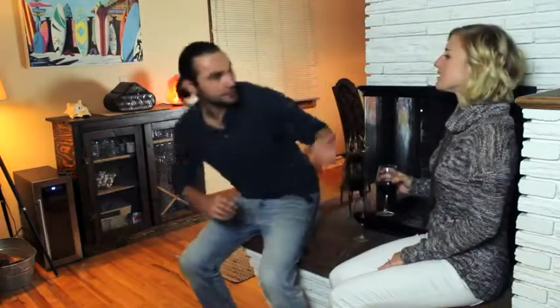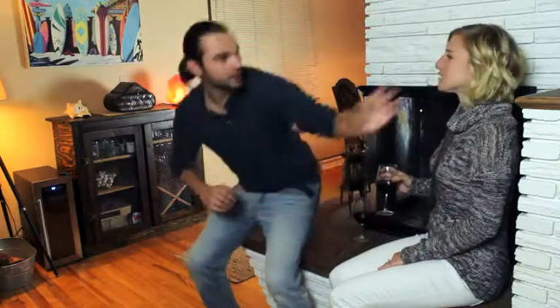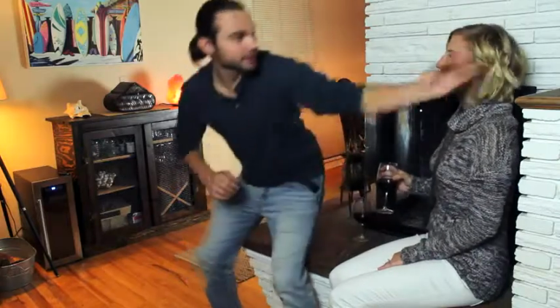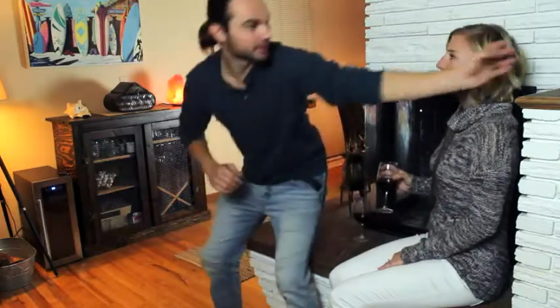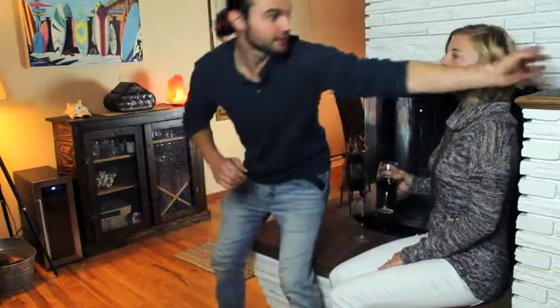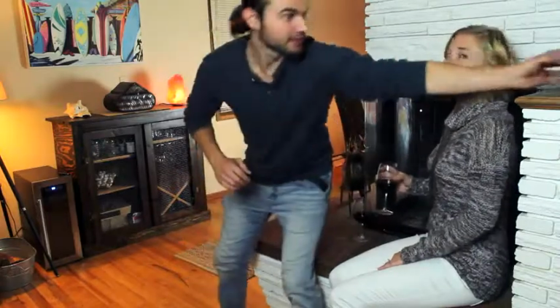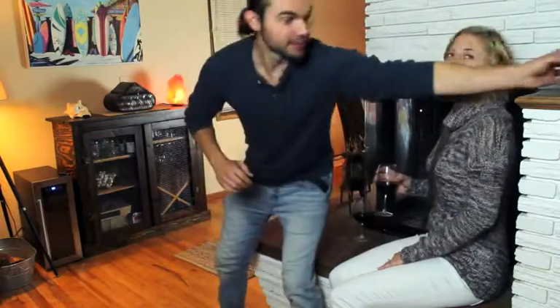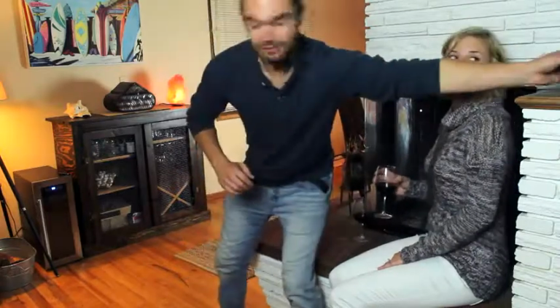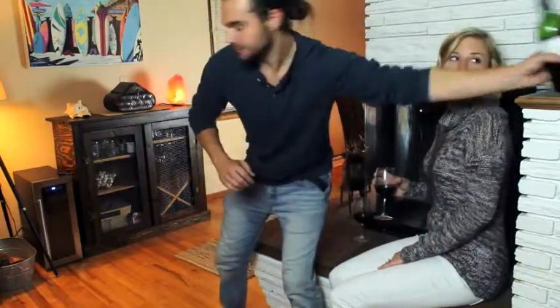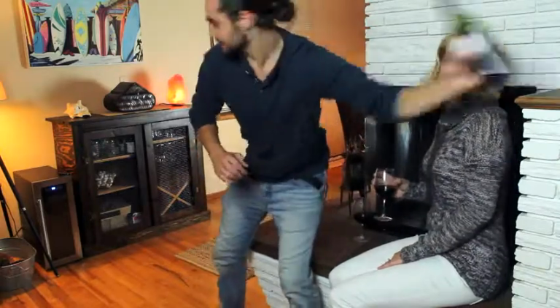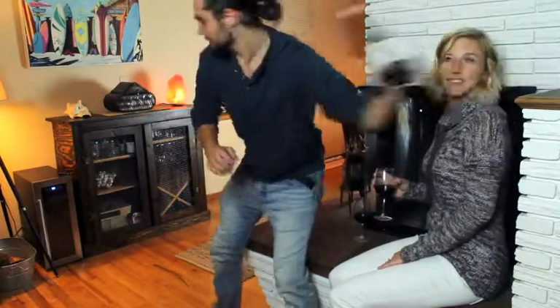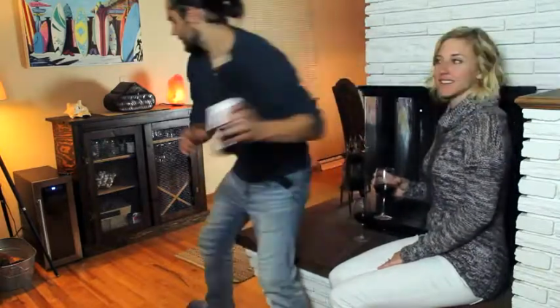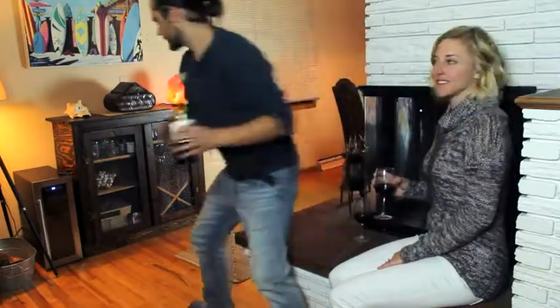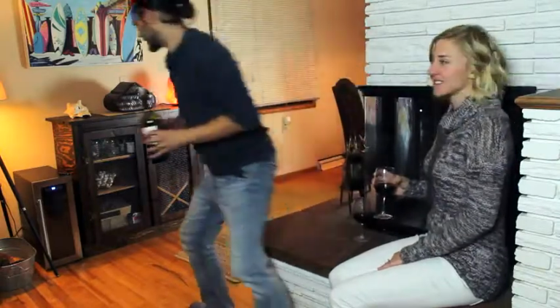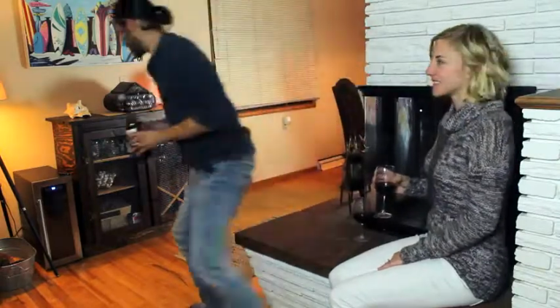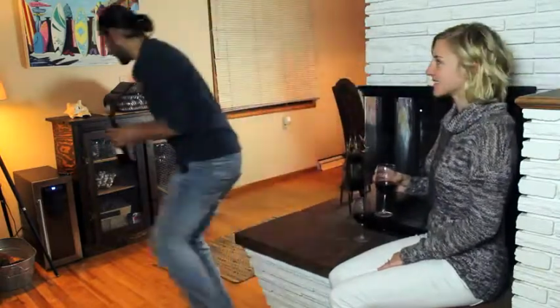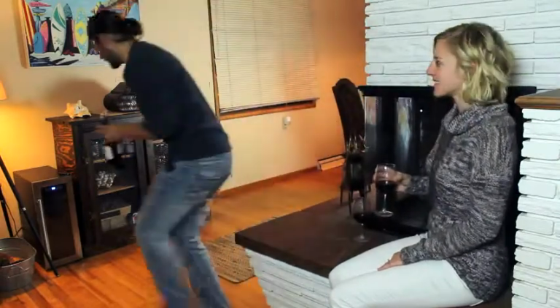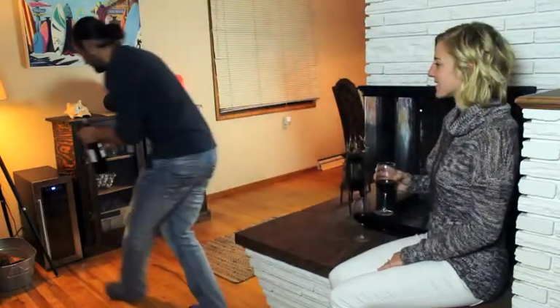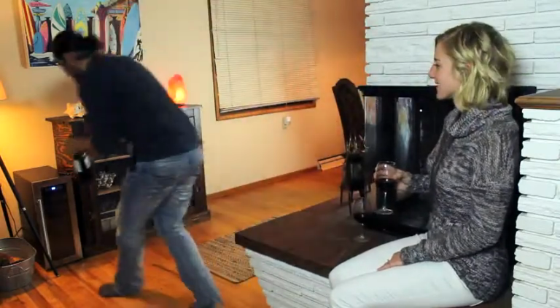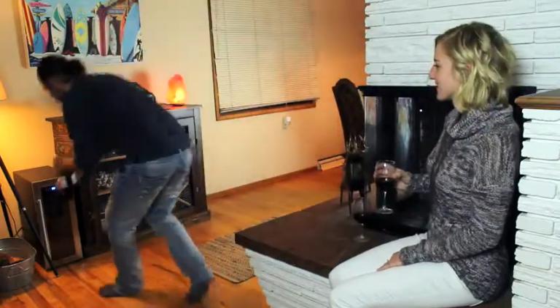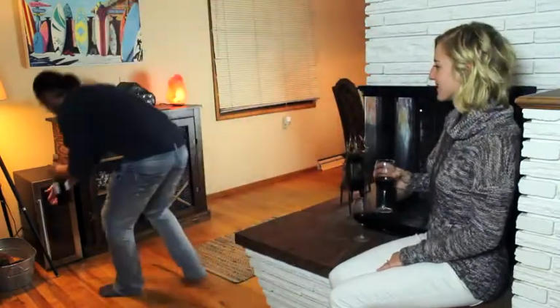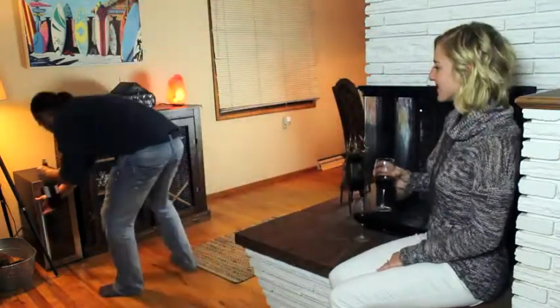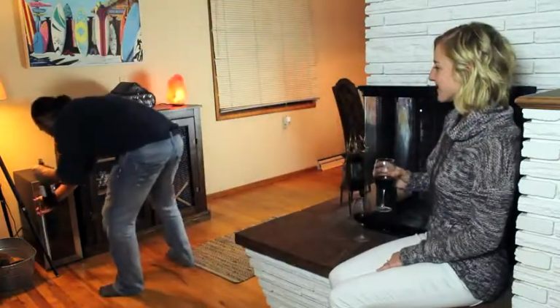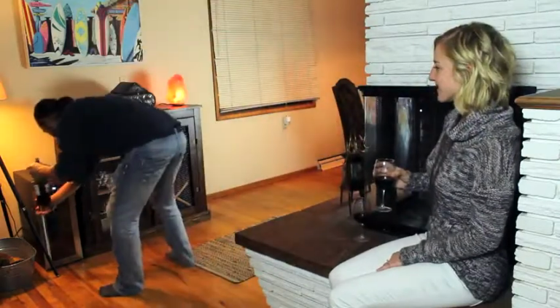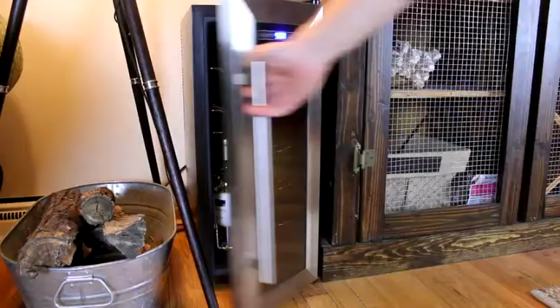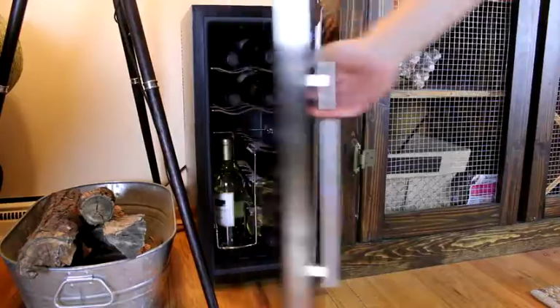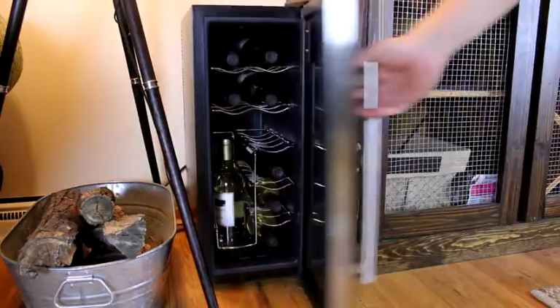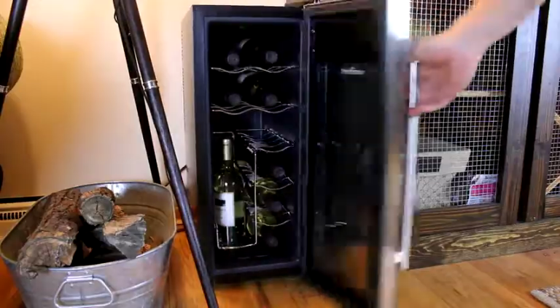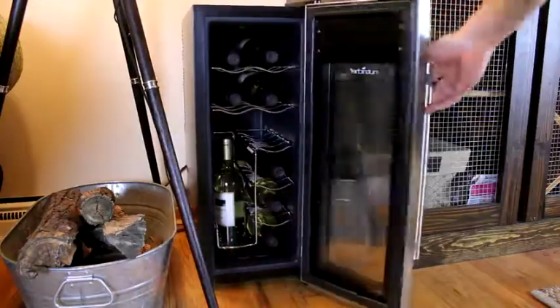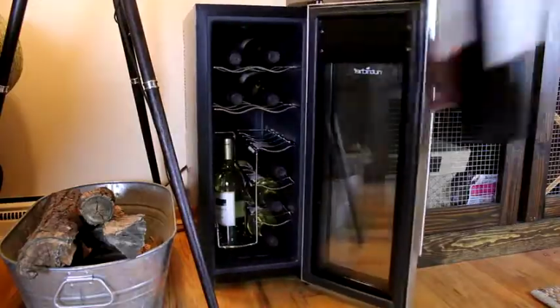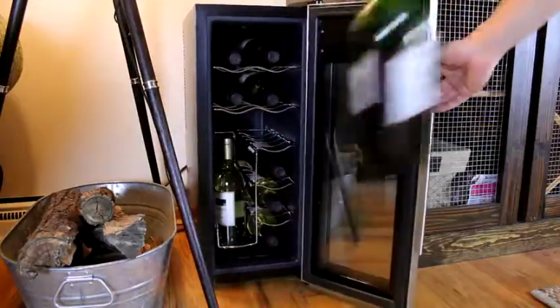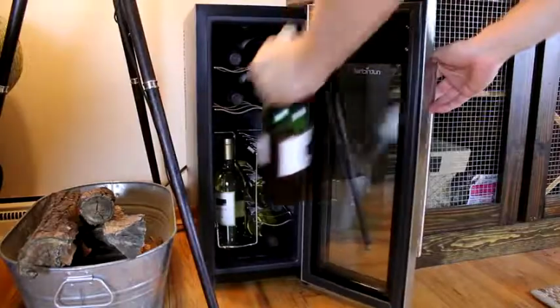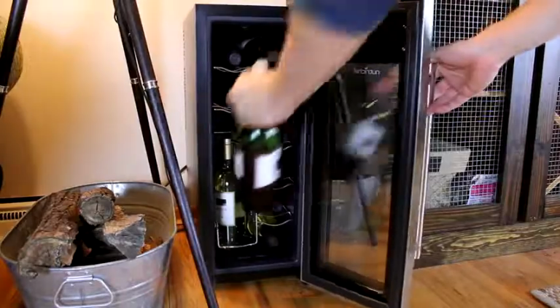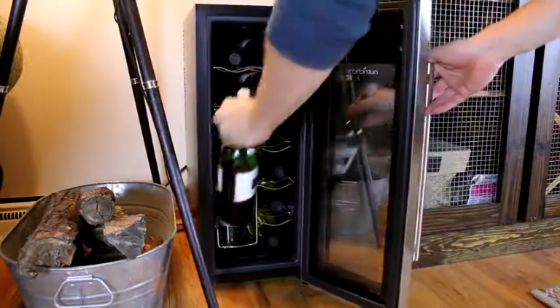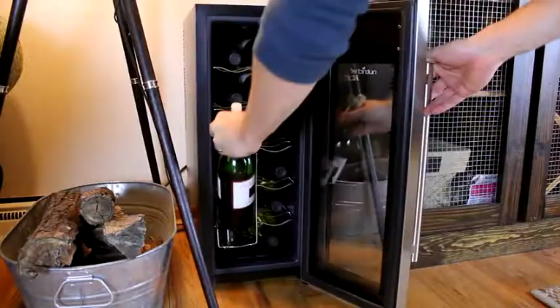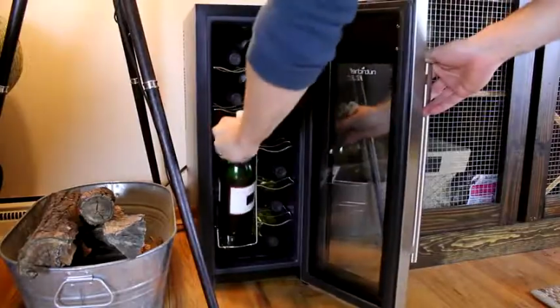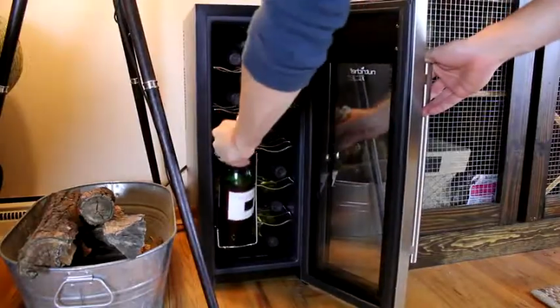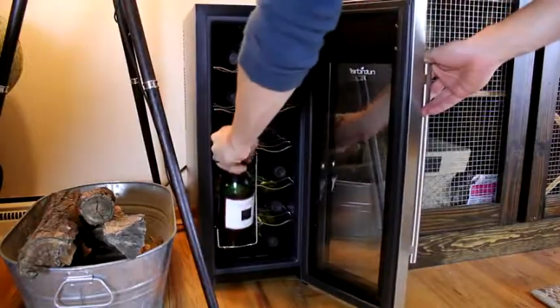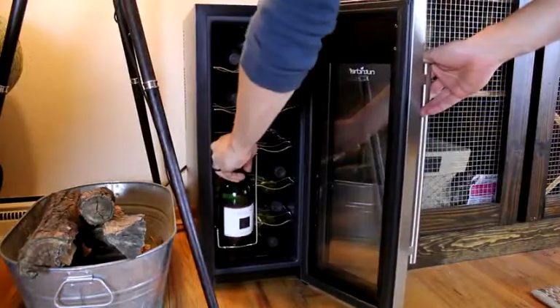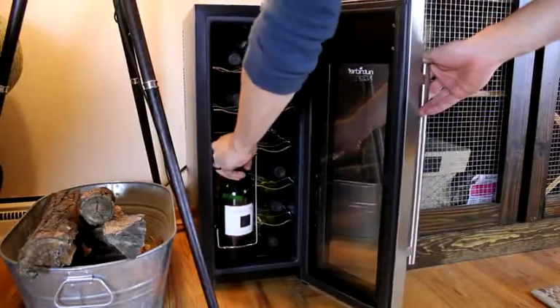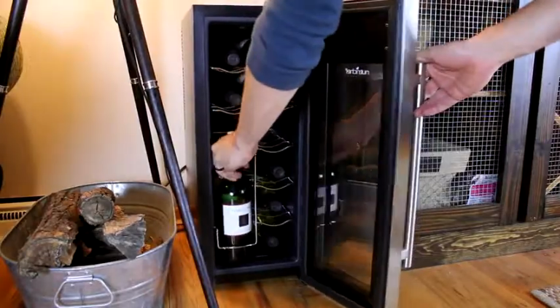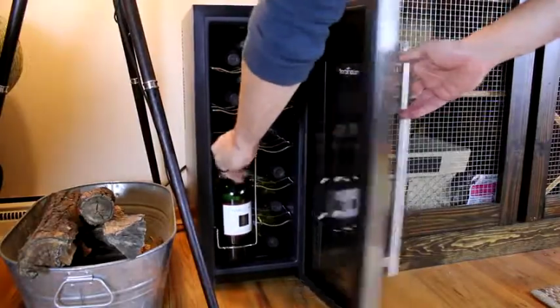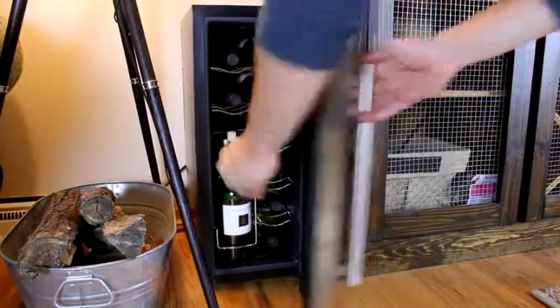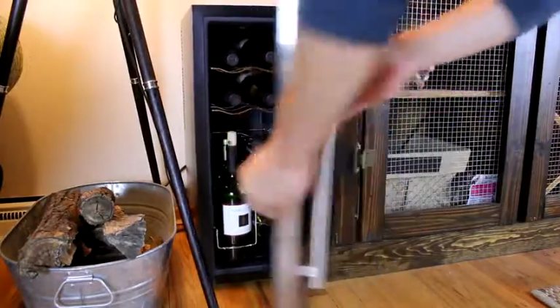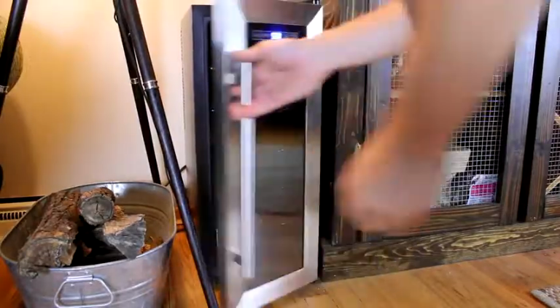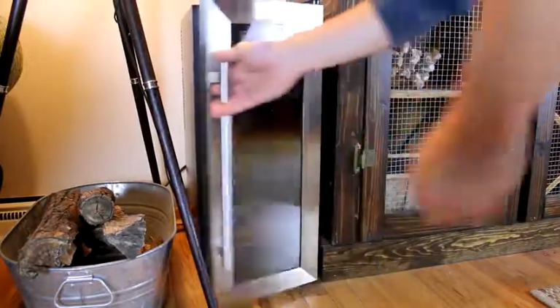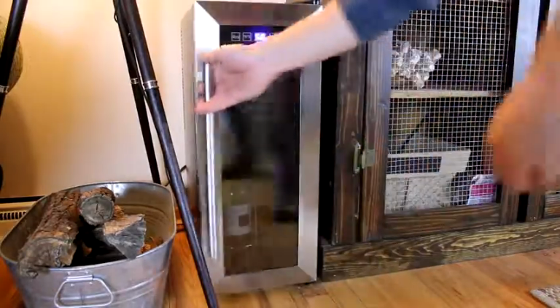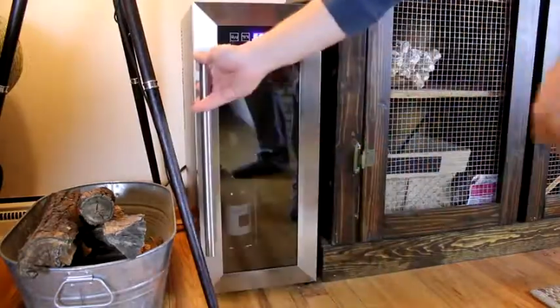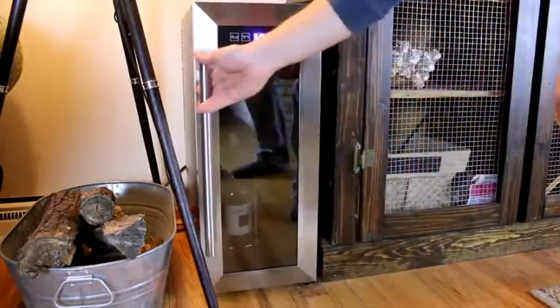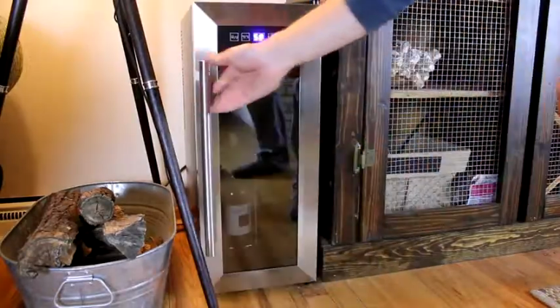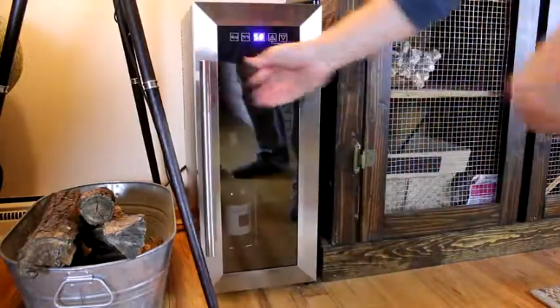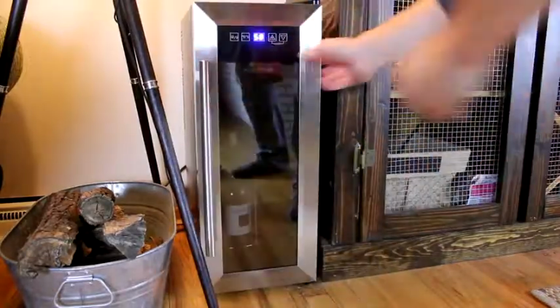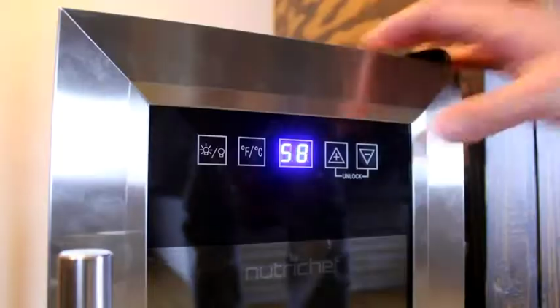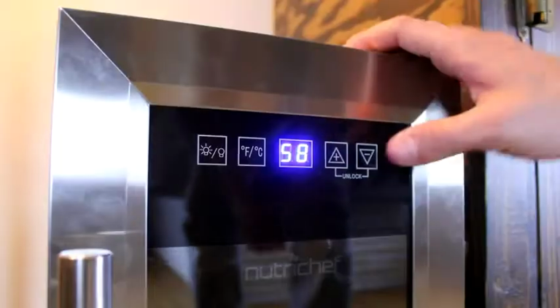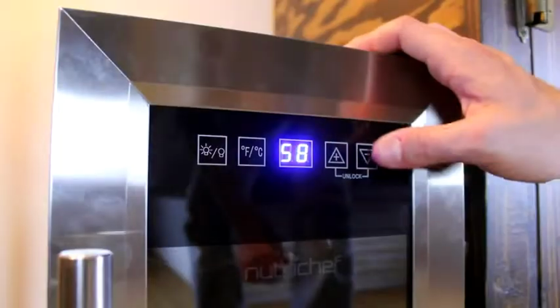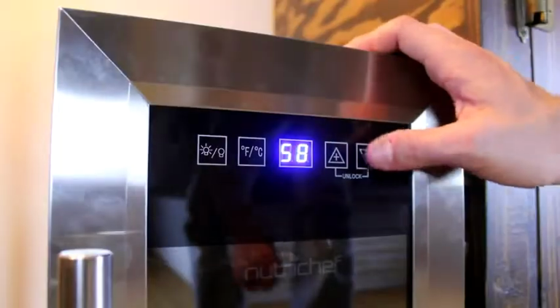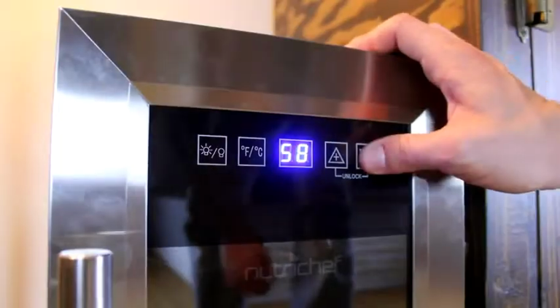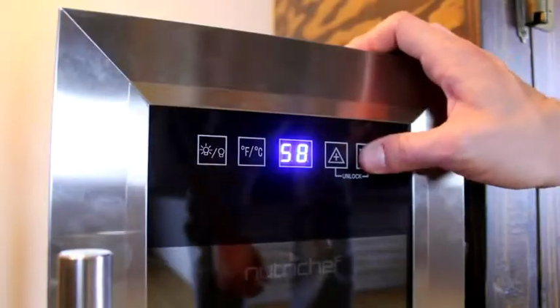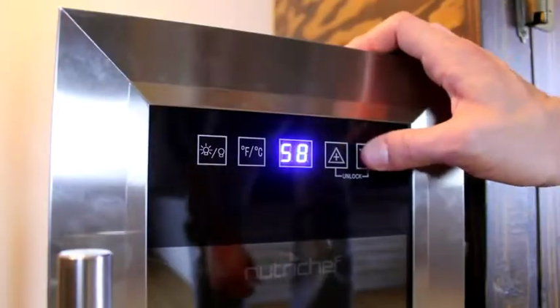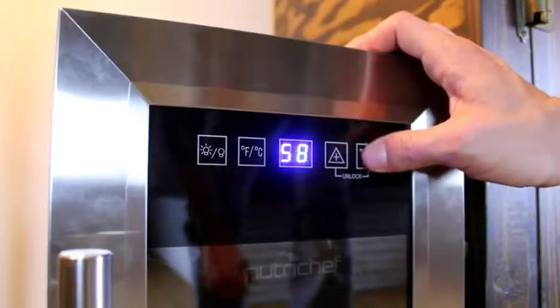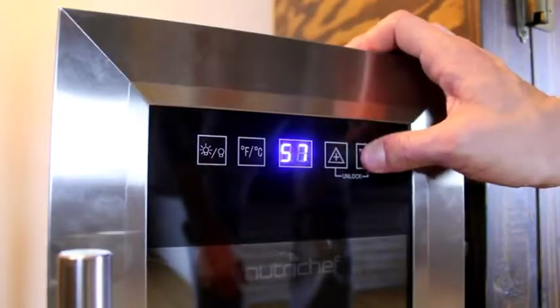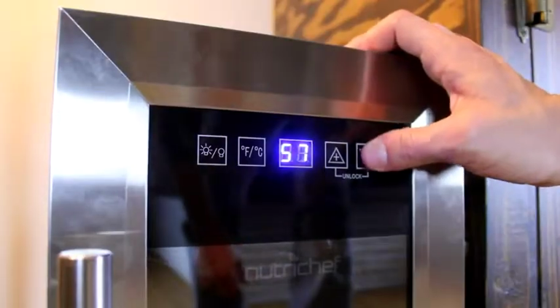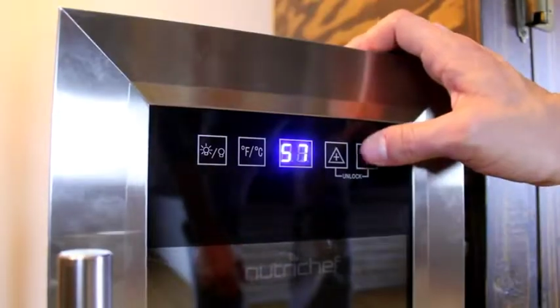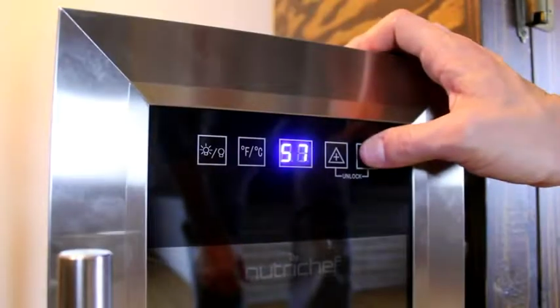With its sleek stainless steel design and ultra-quiet cooling system, it will enhance any environment without drawing attention to itself.